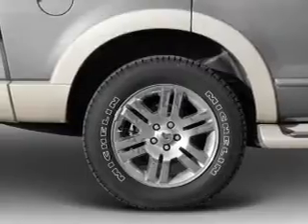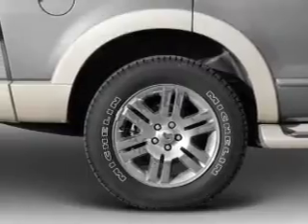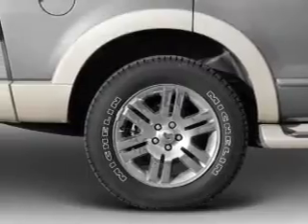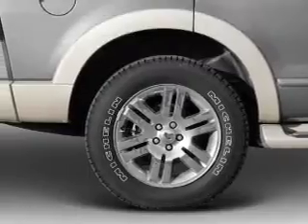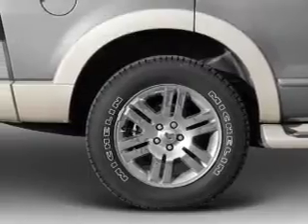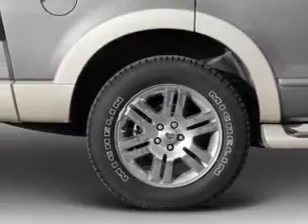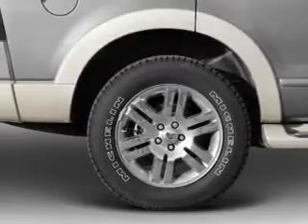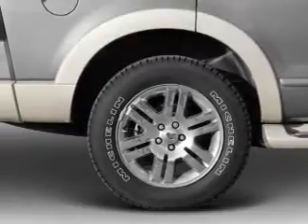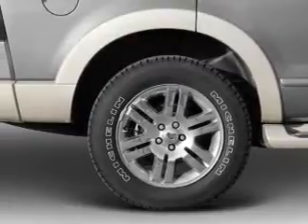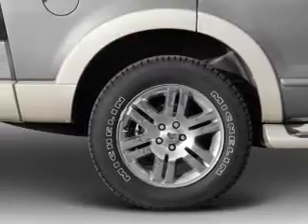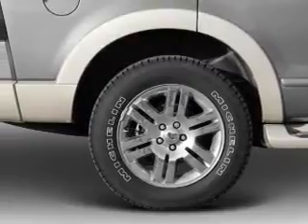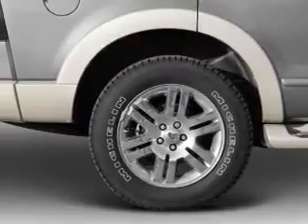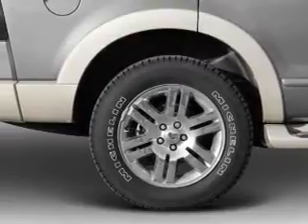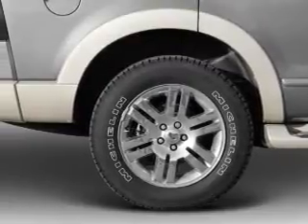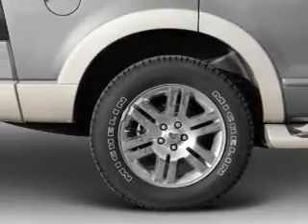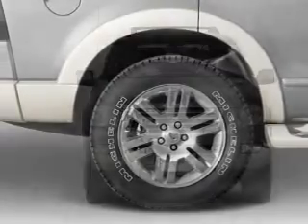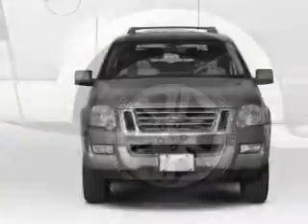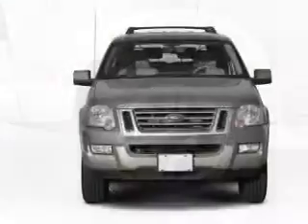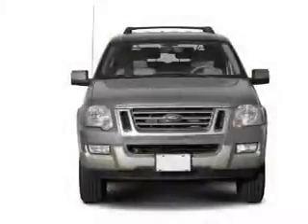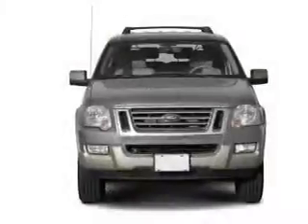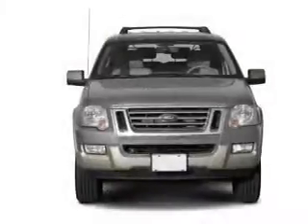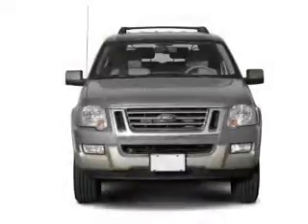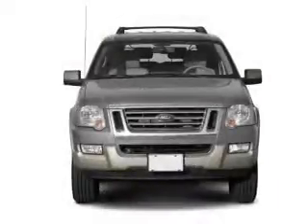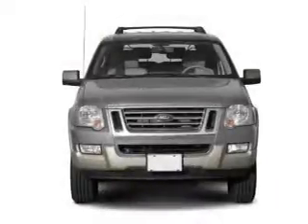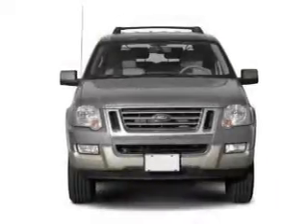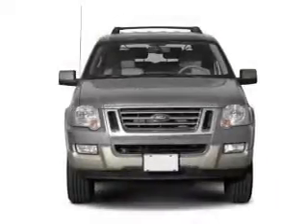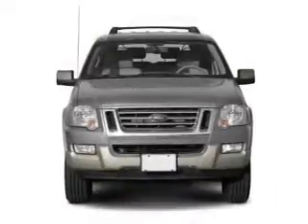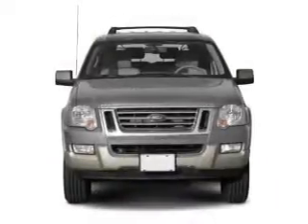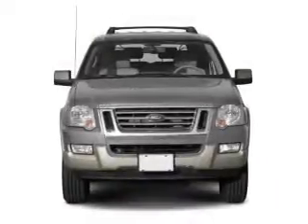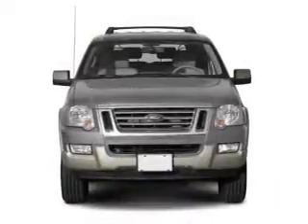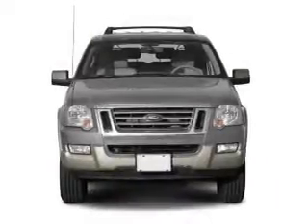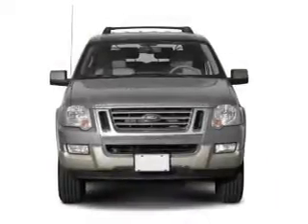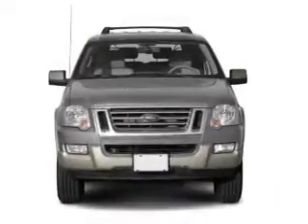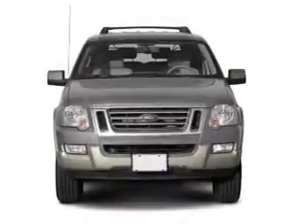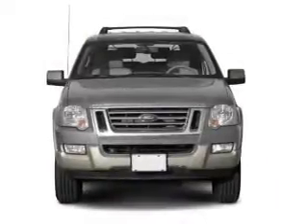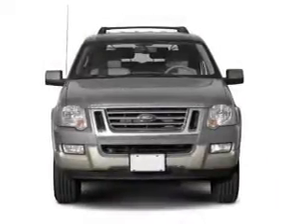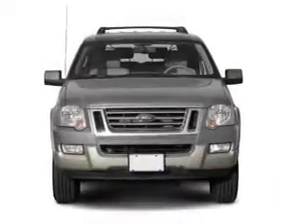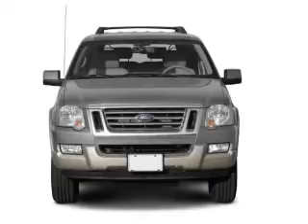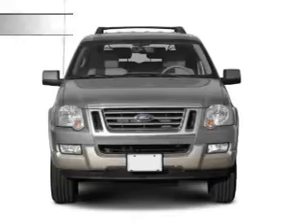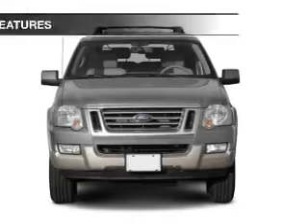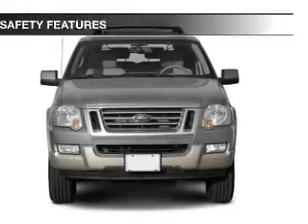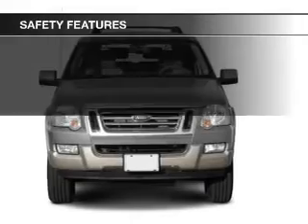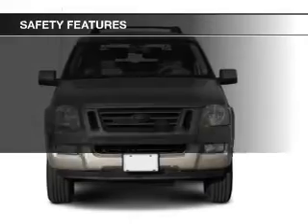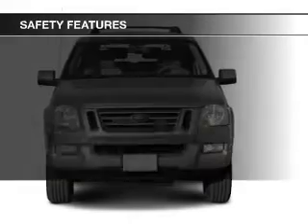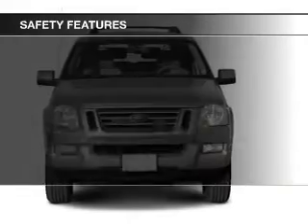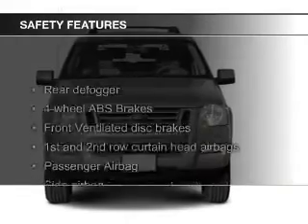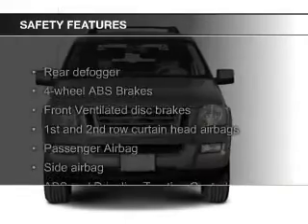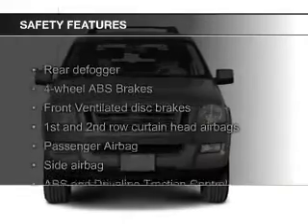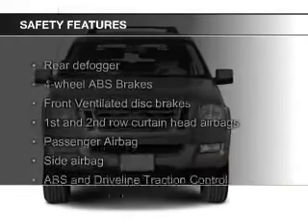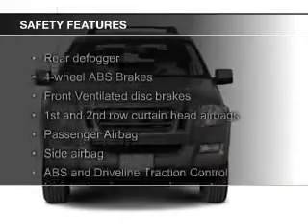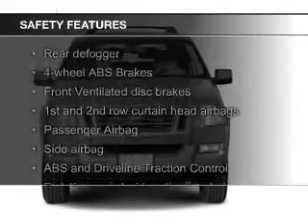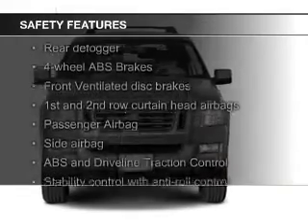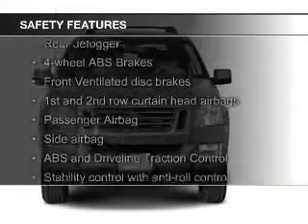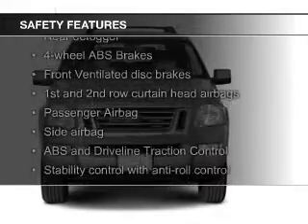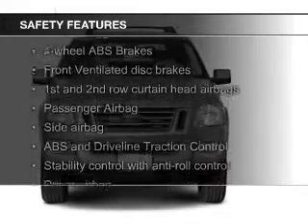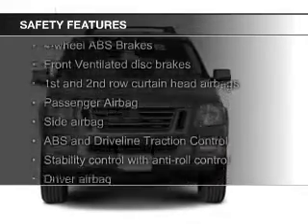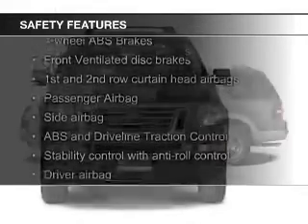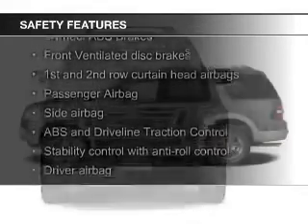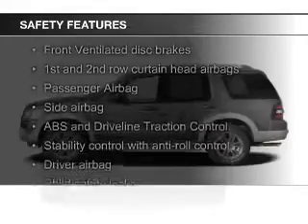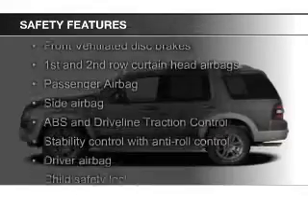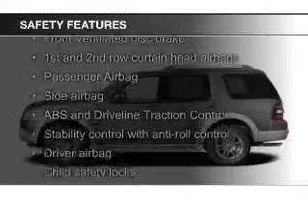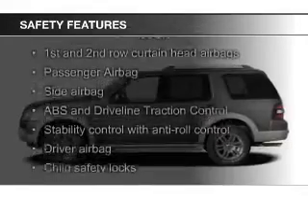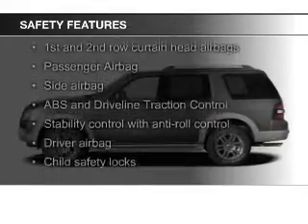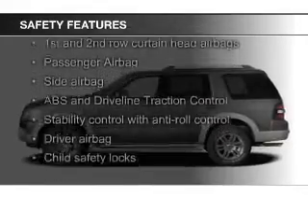Keyless entry, split rear seats, a trip computer, and an MP3 player. Safety was made a priority with these features.